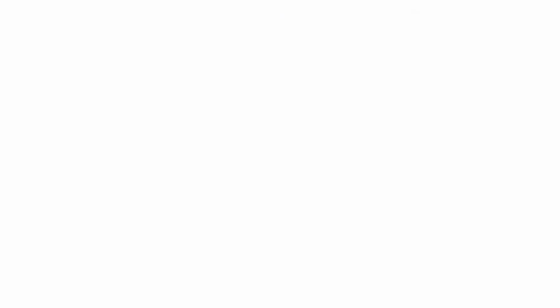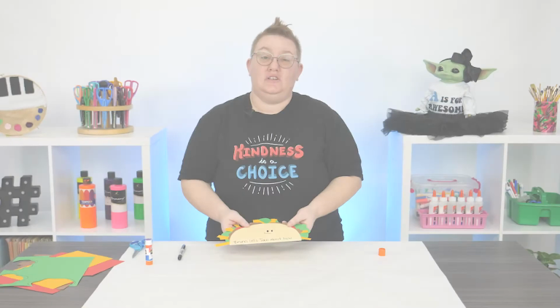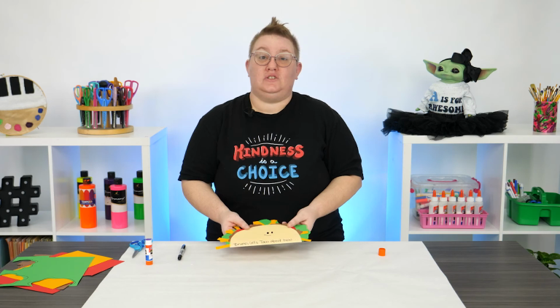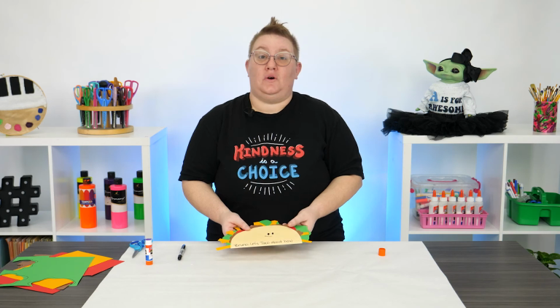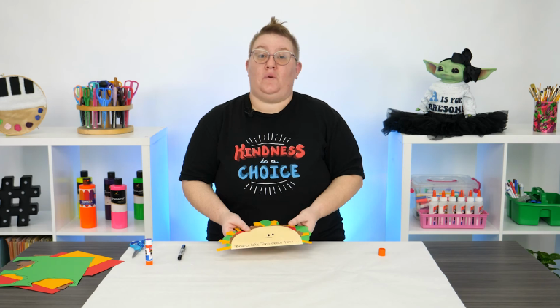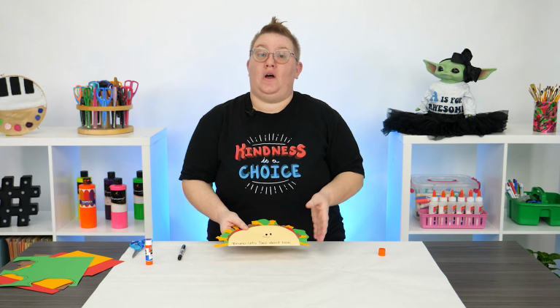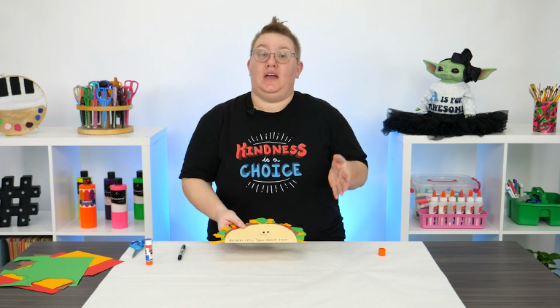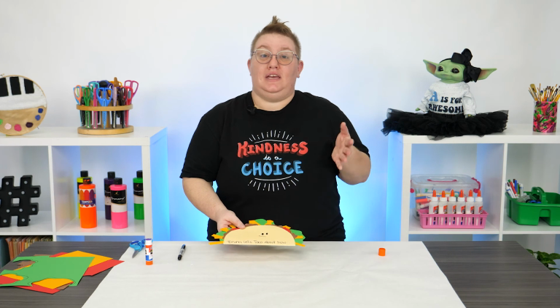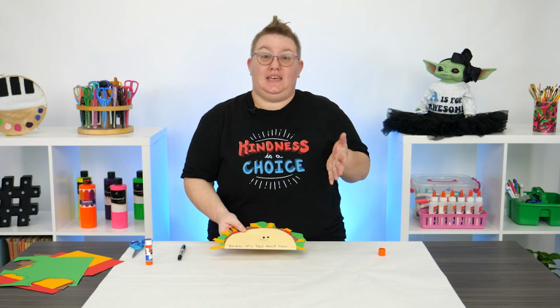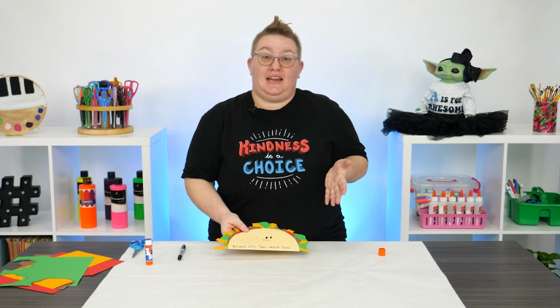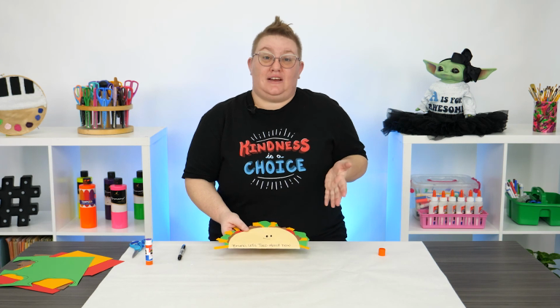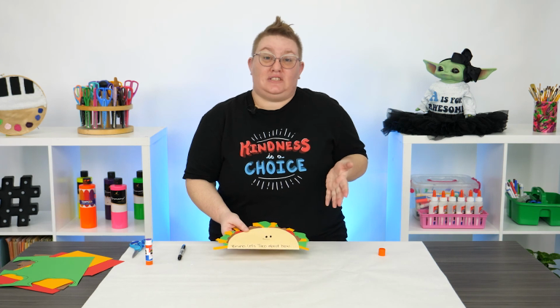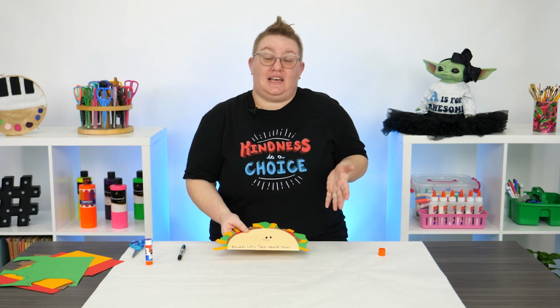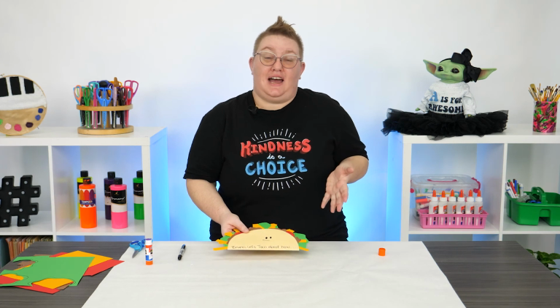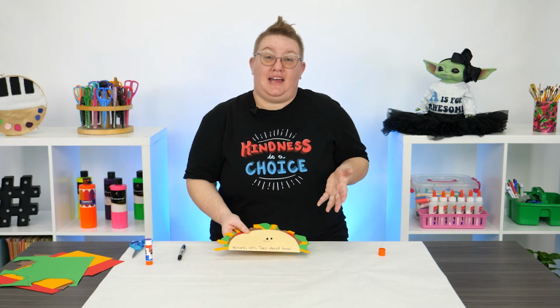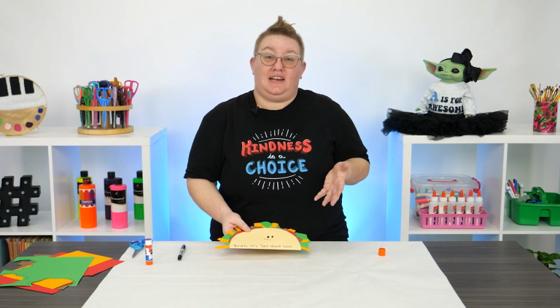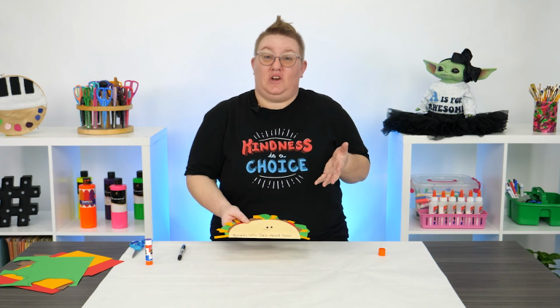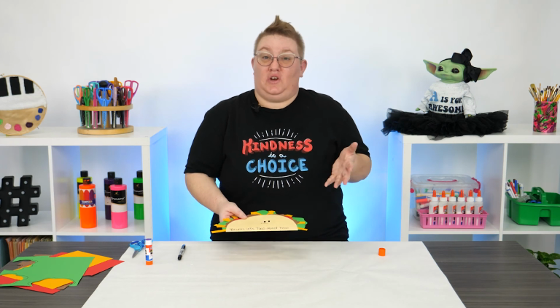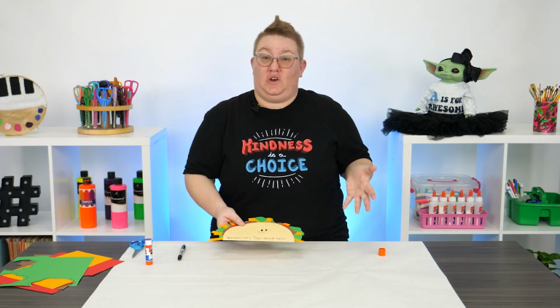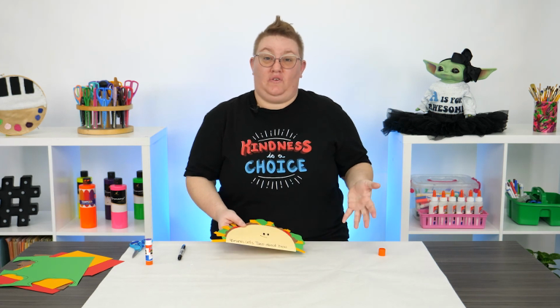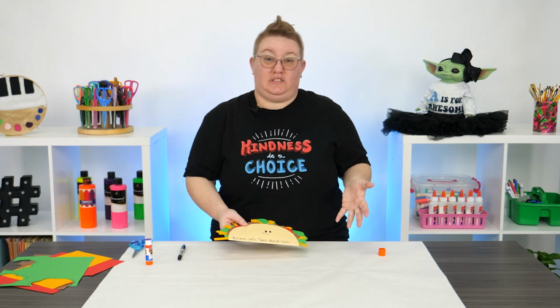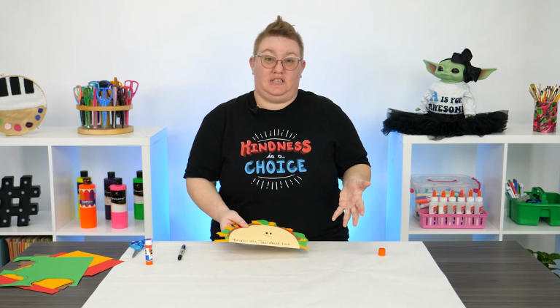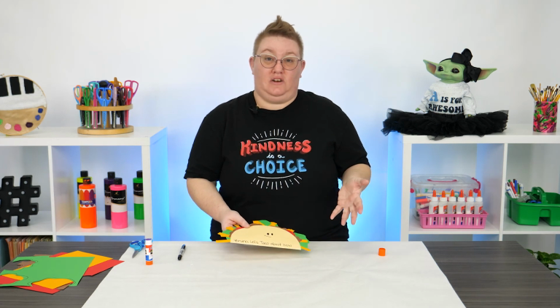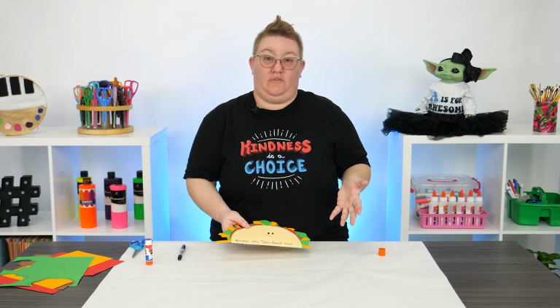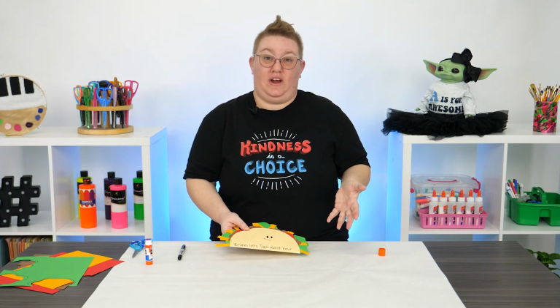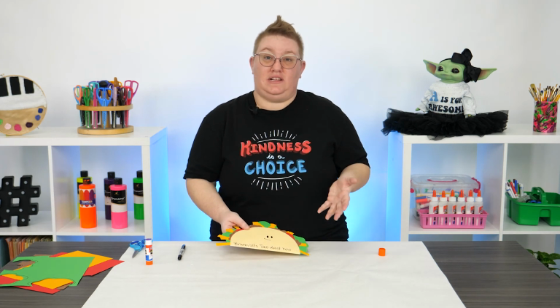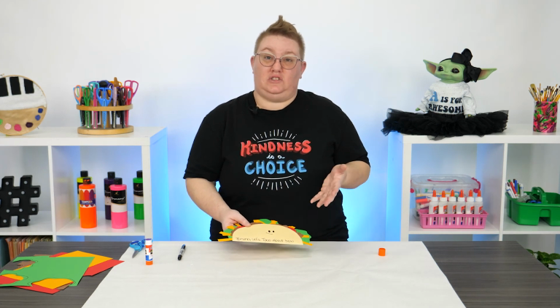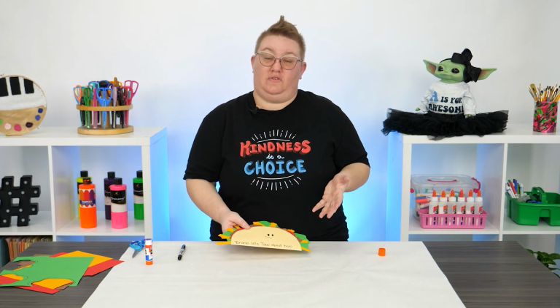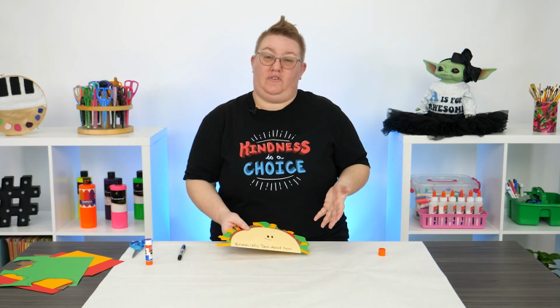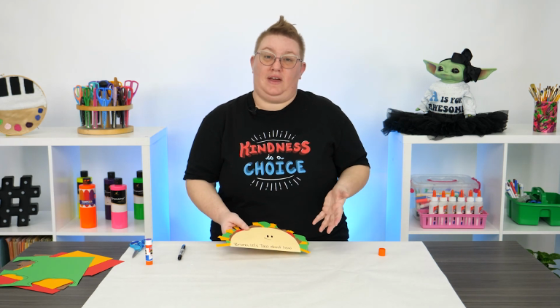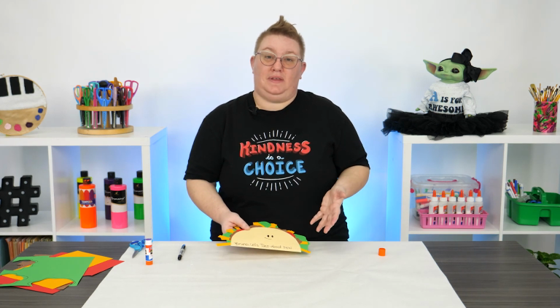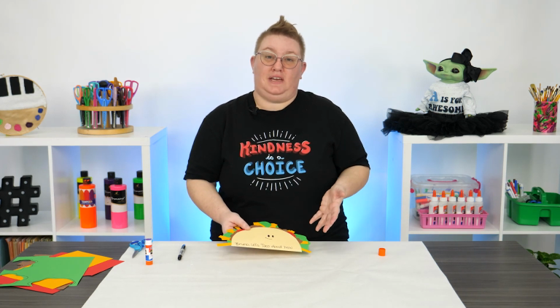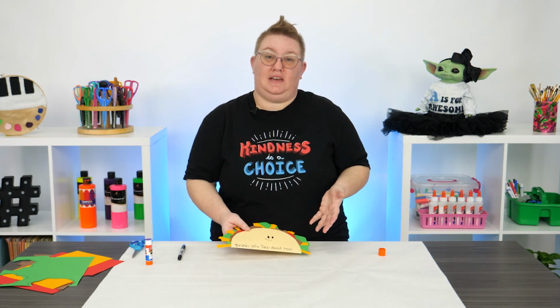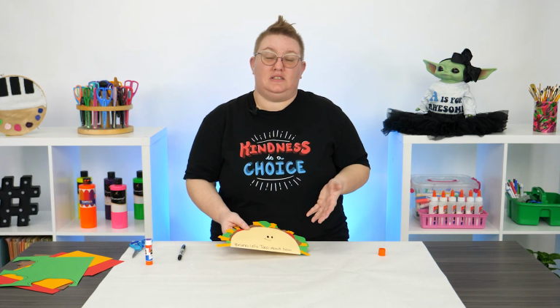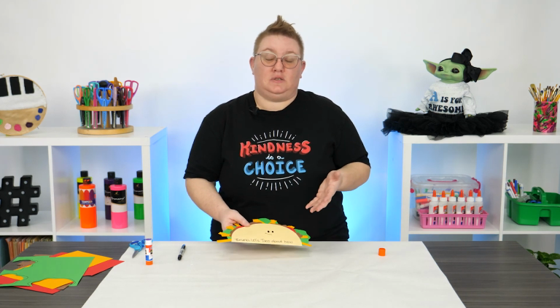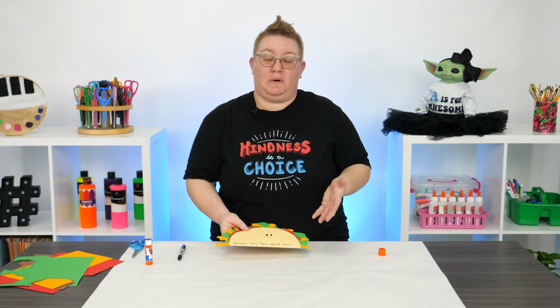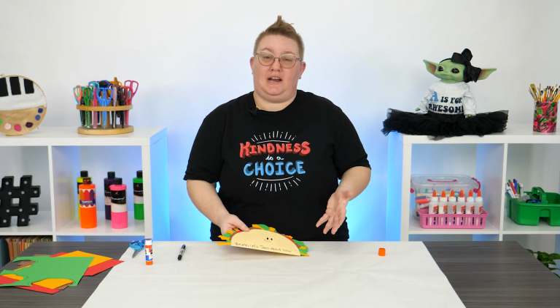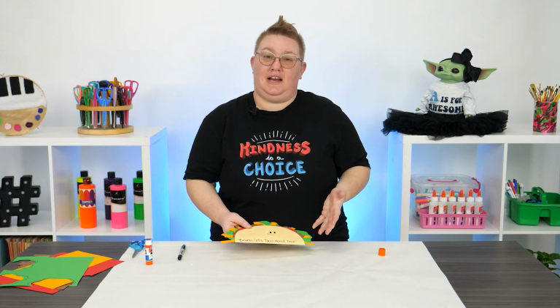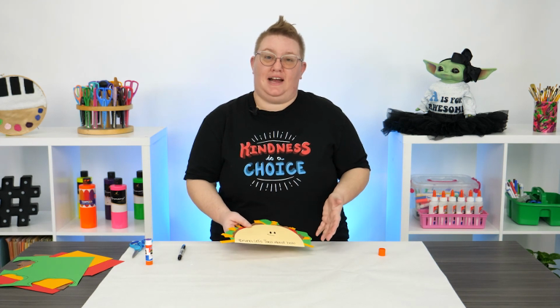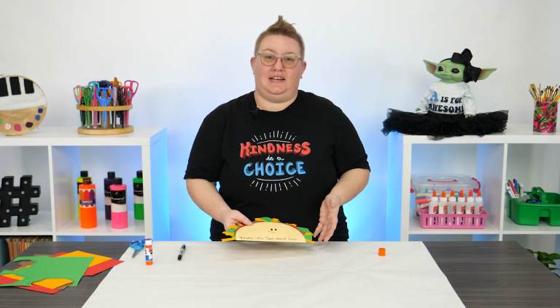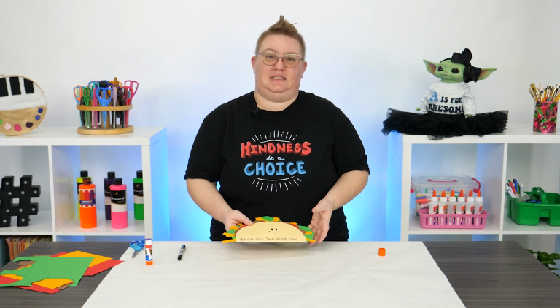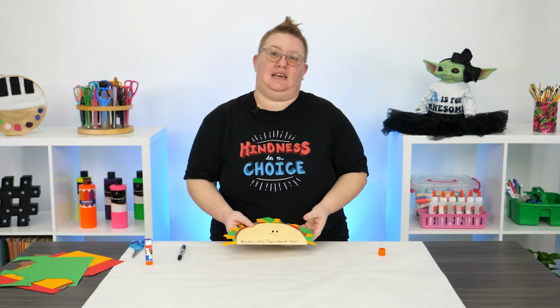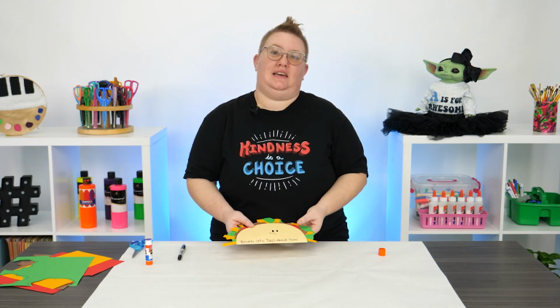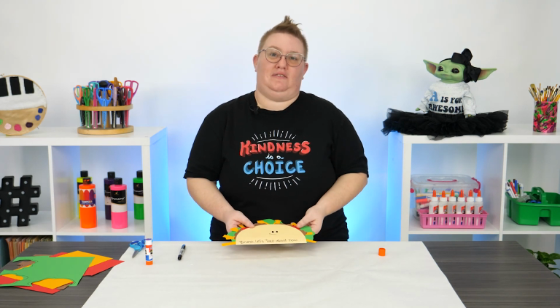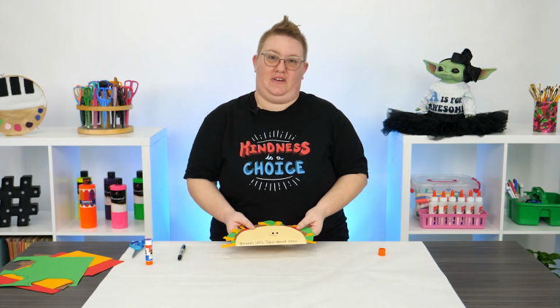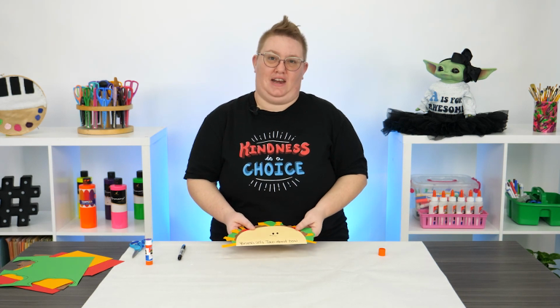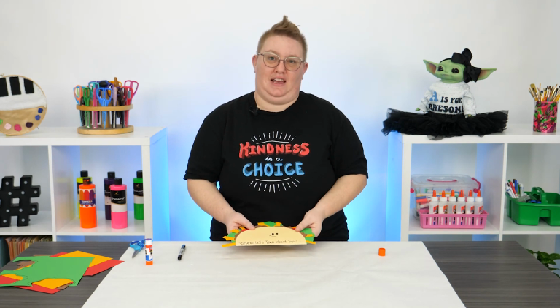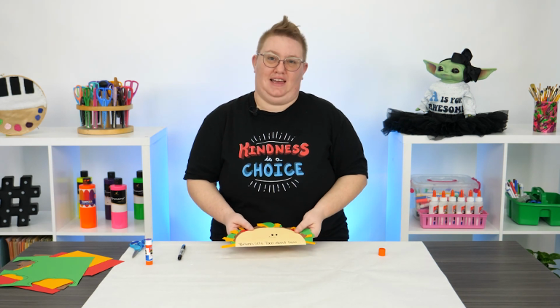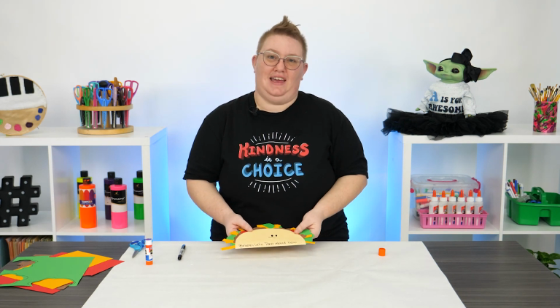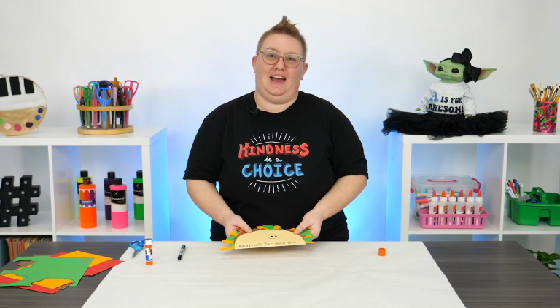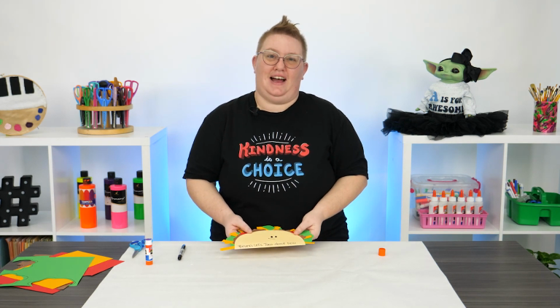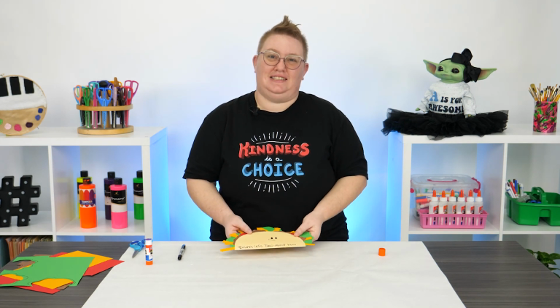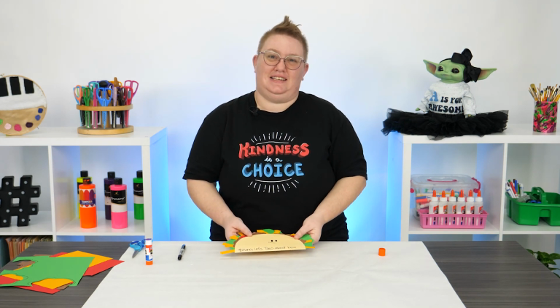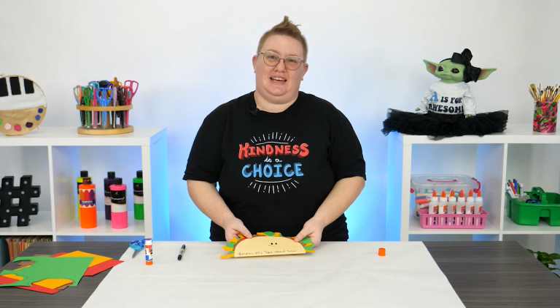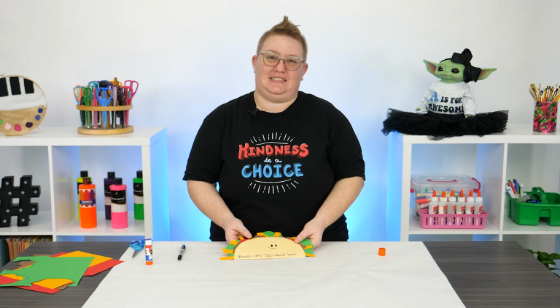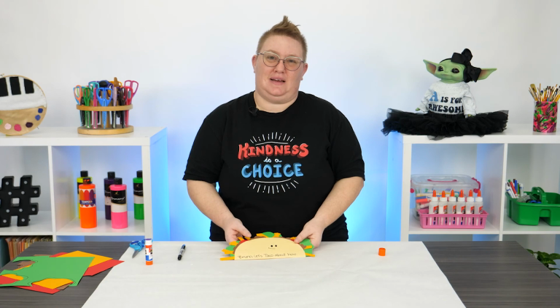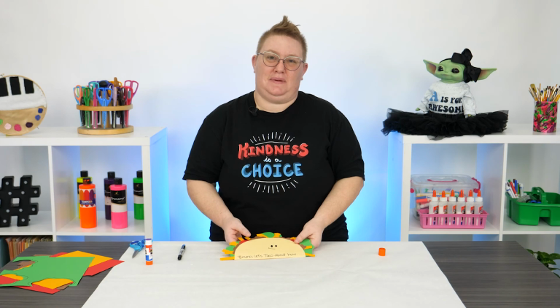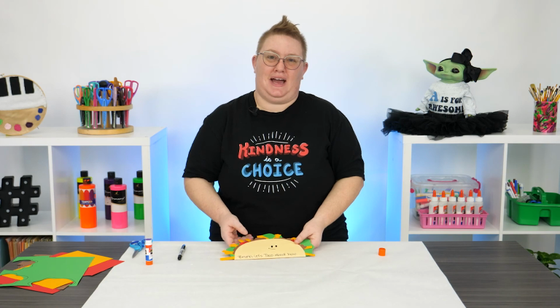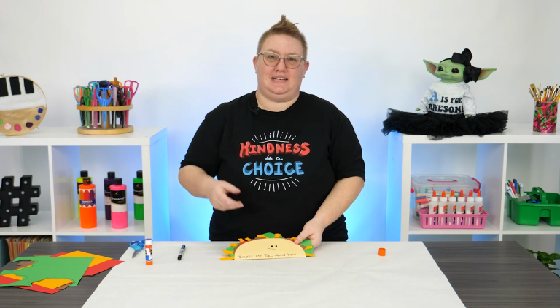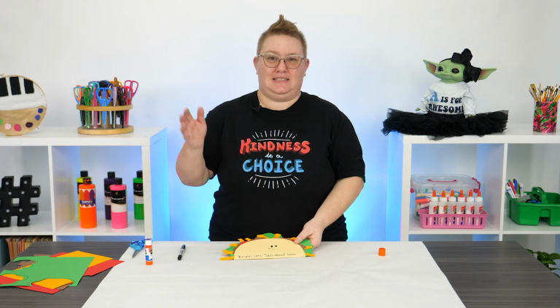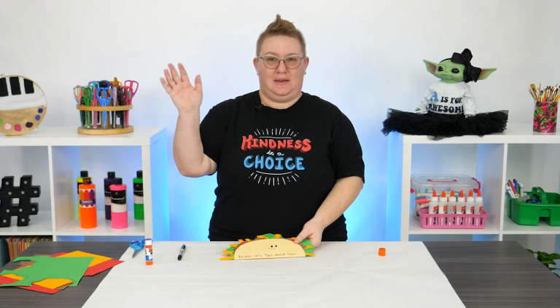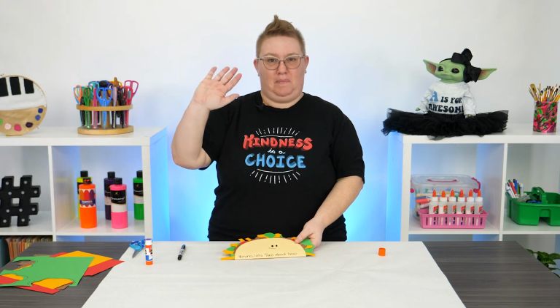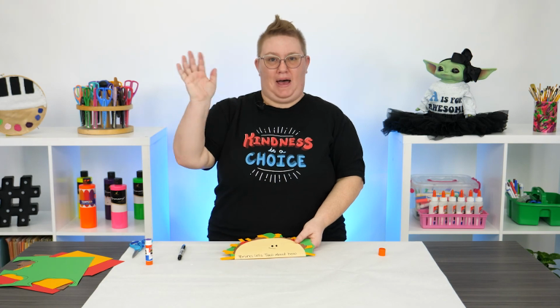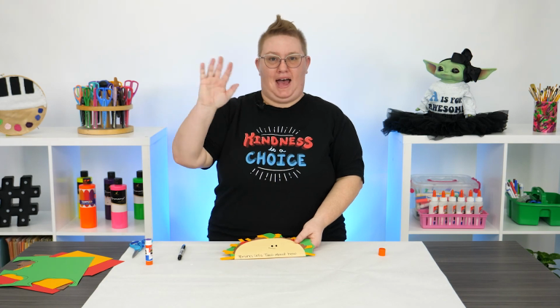So get outside, go see your friends and your family, spread kindness like confetti. Until next time, guys. Bye!